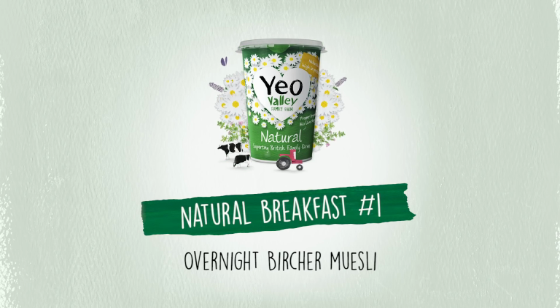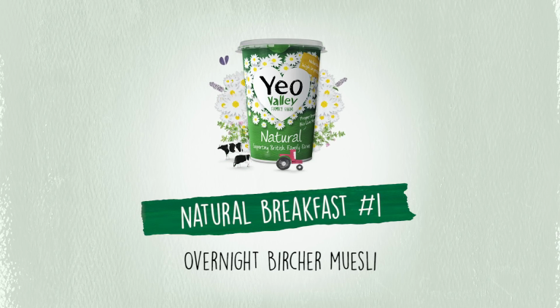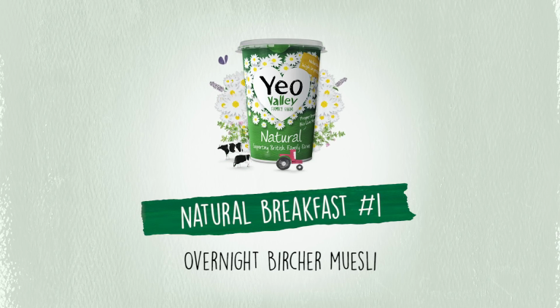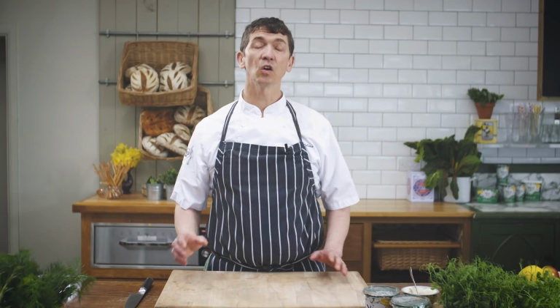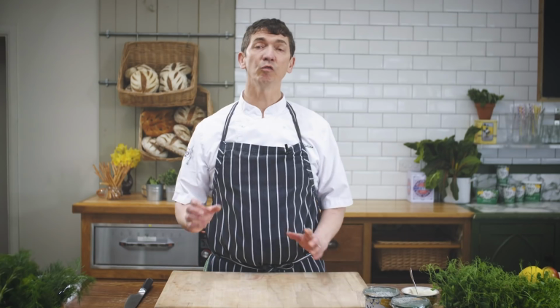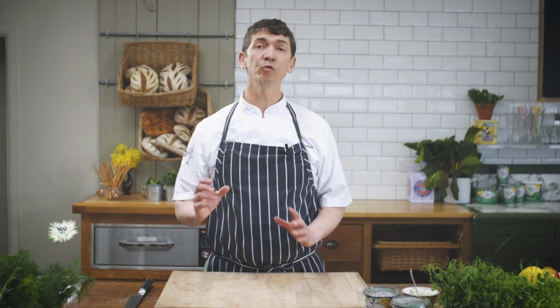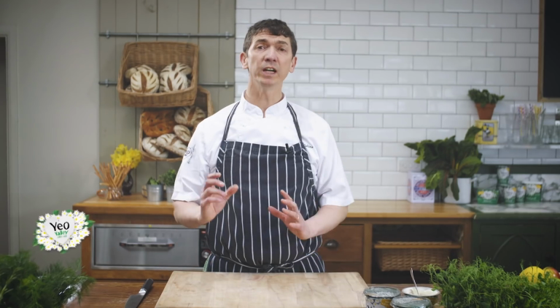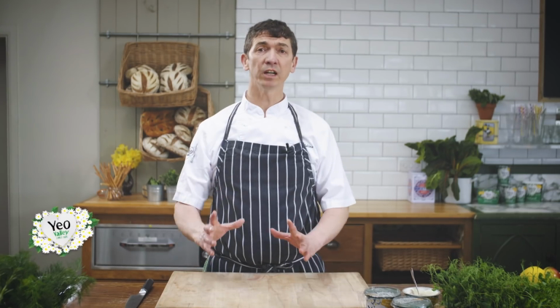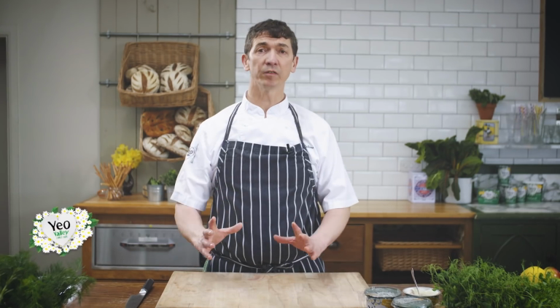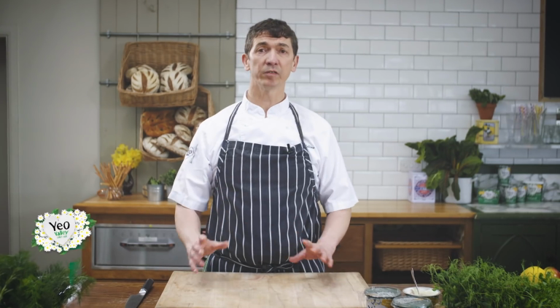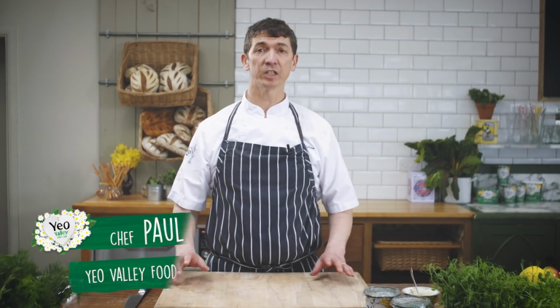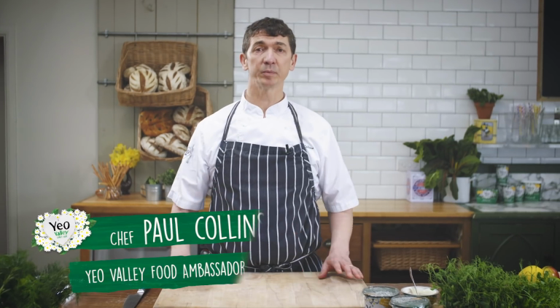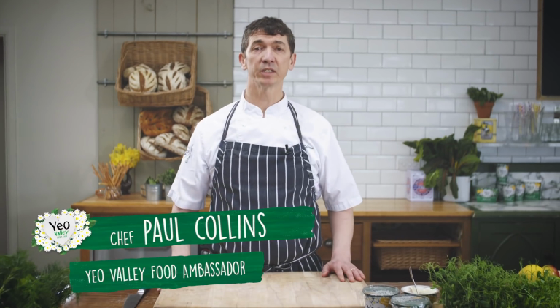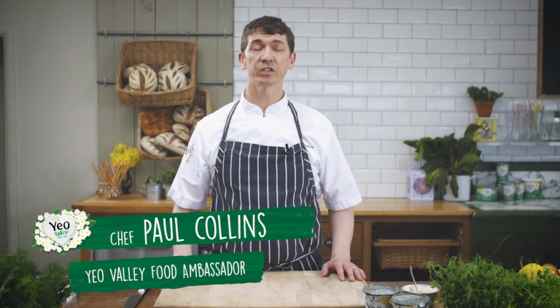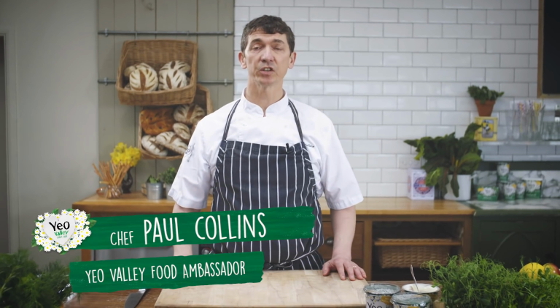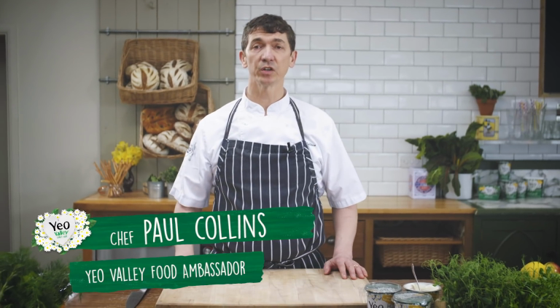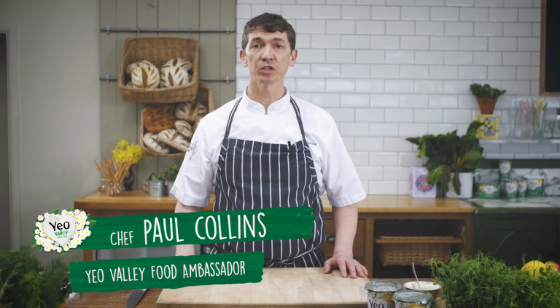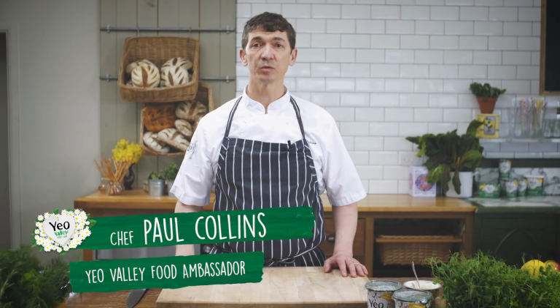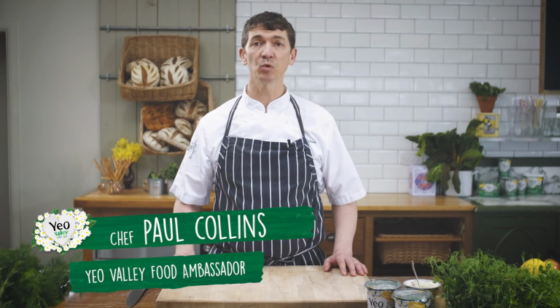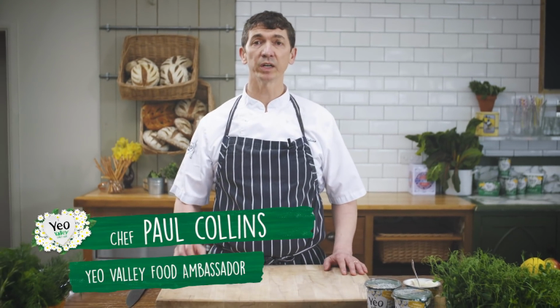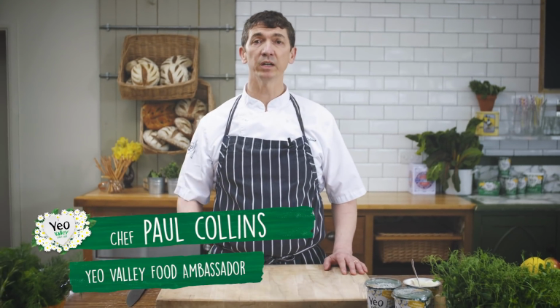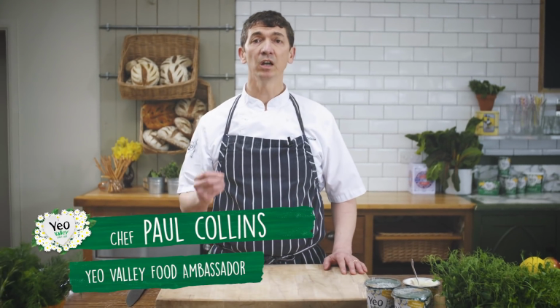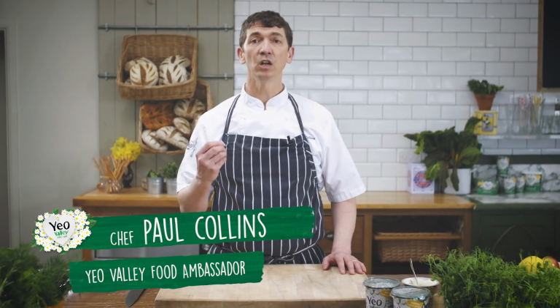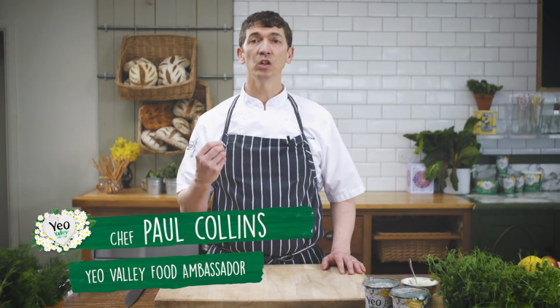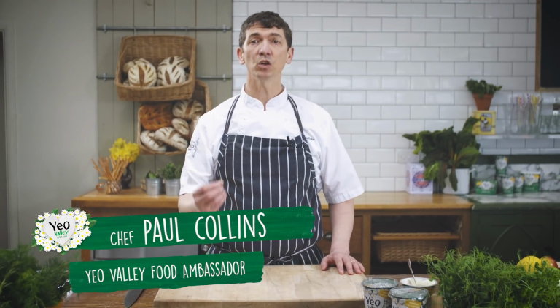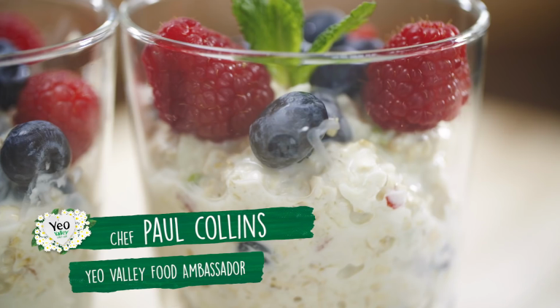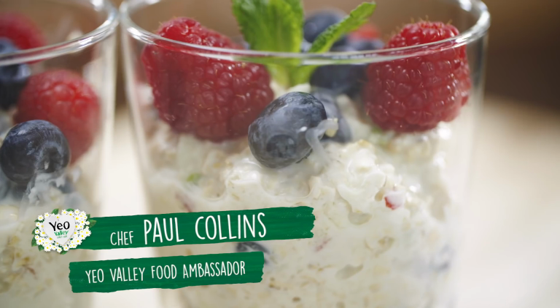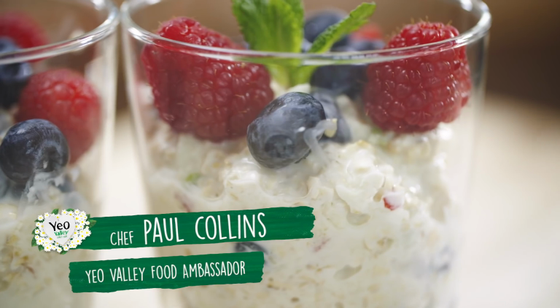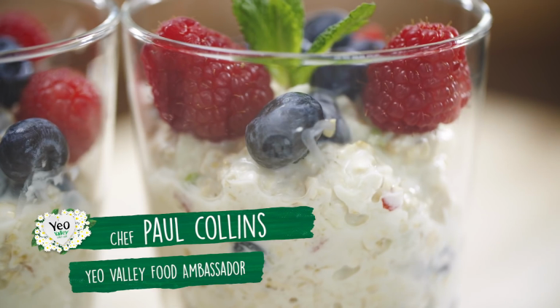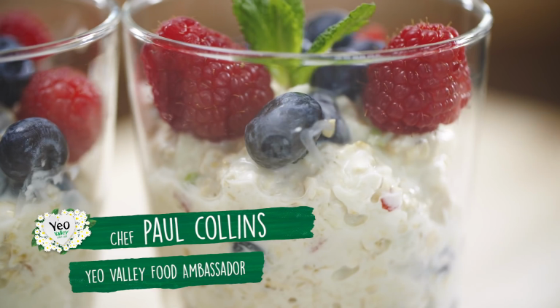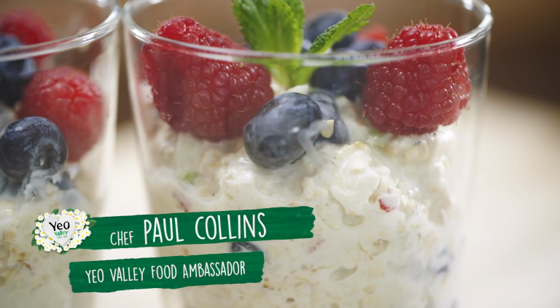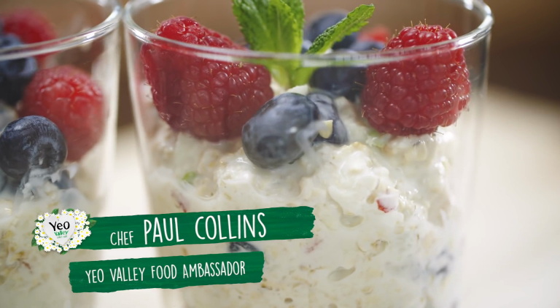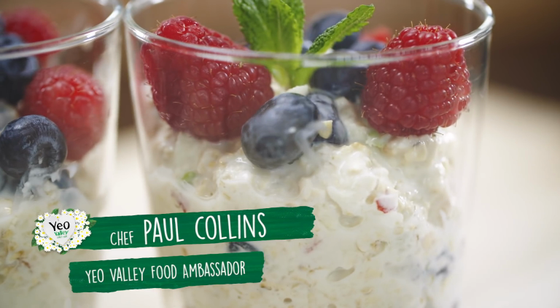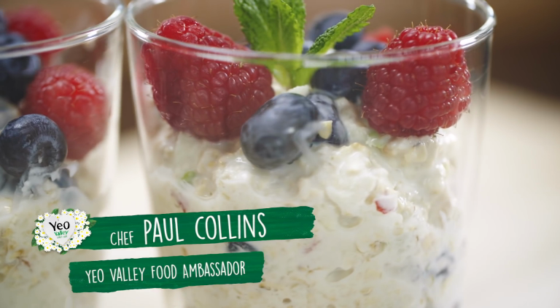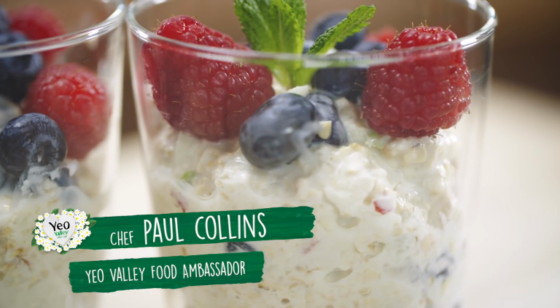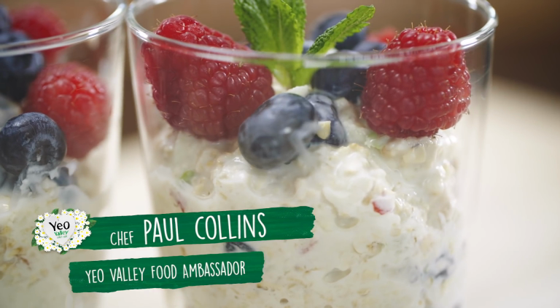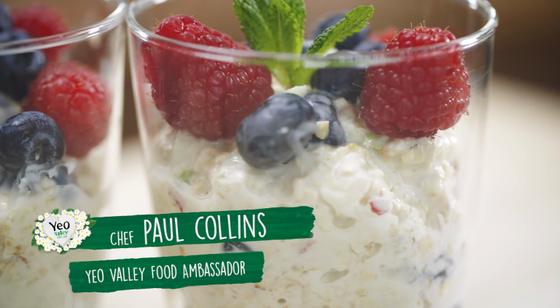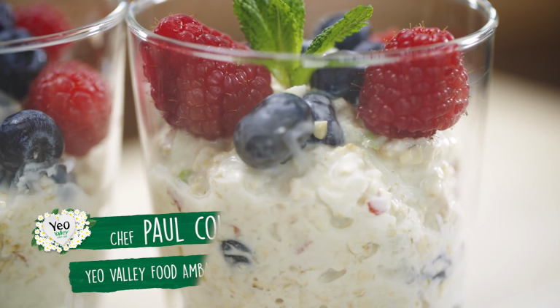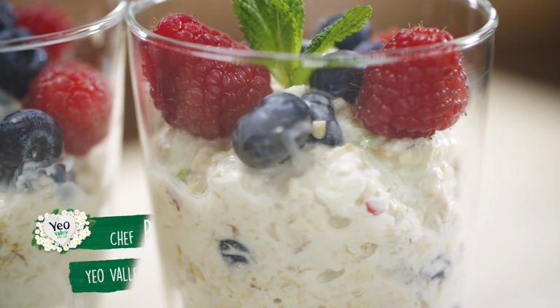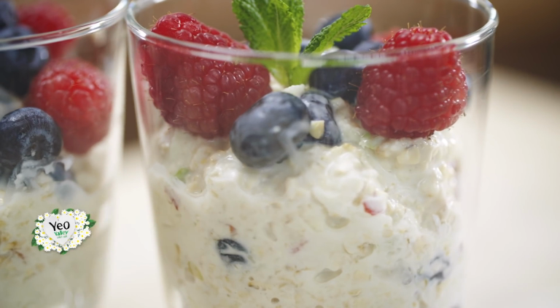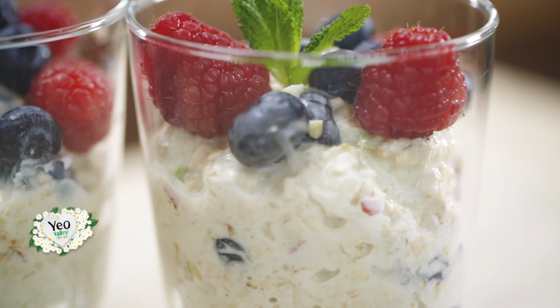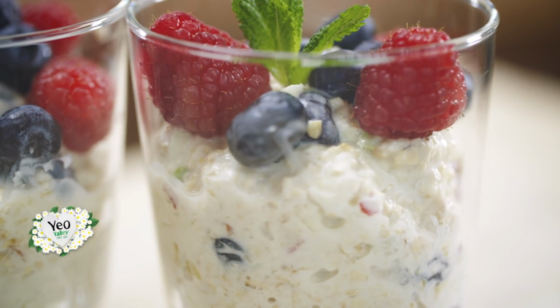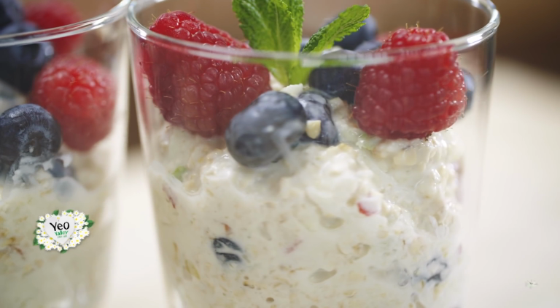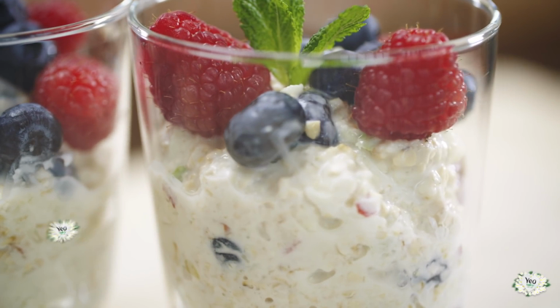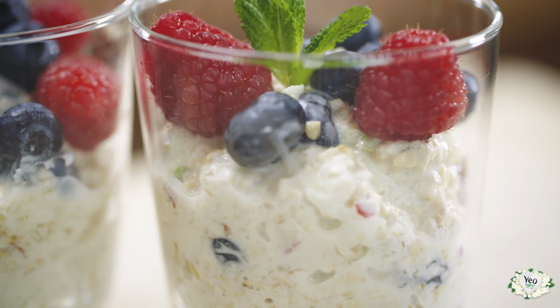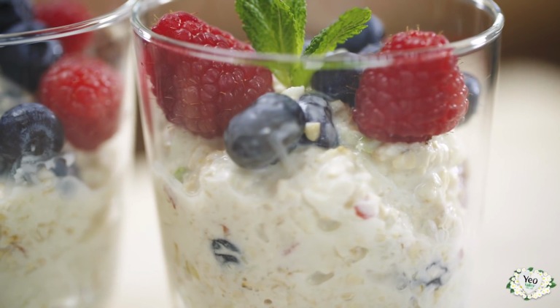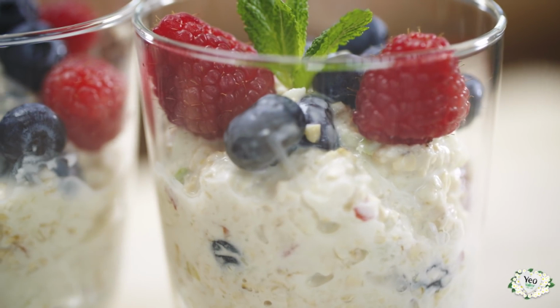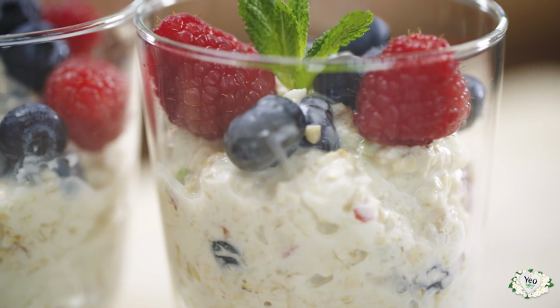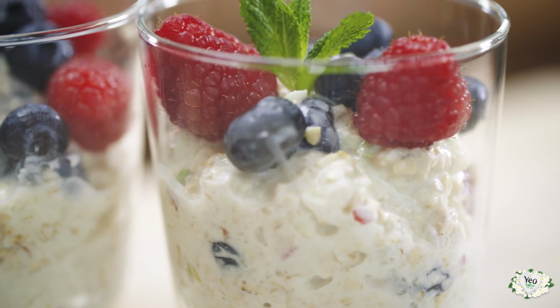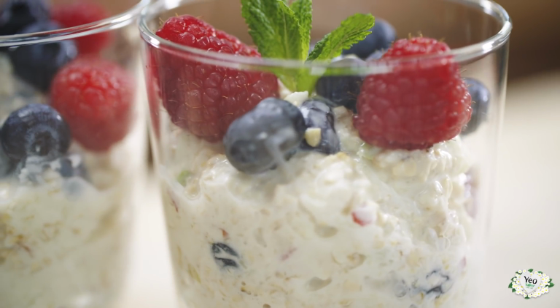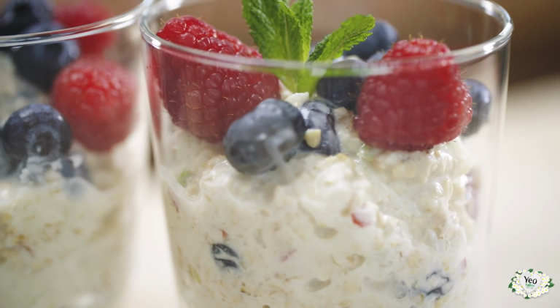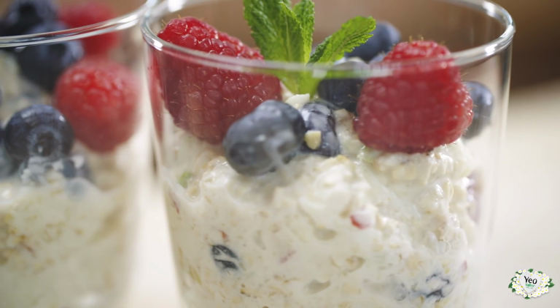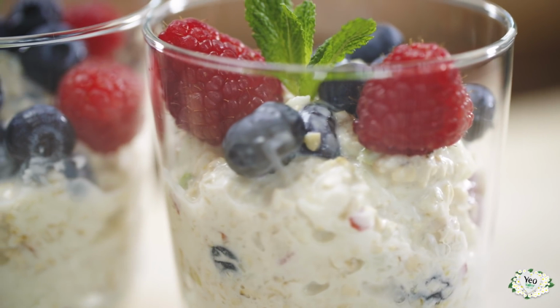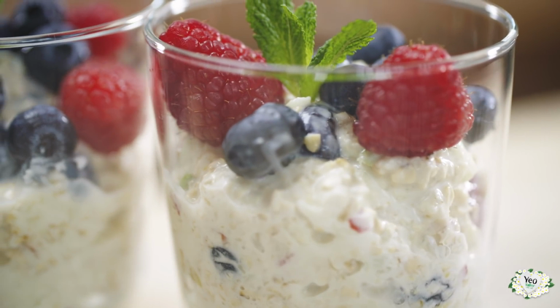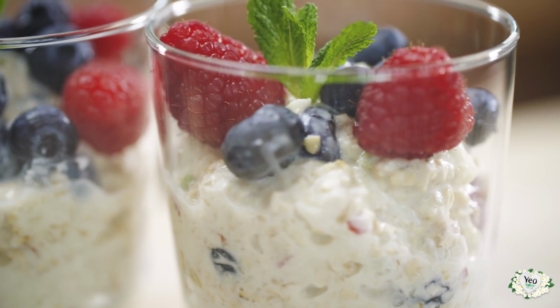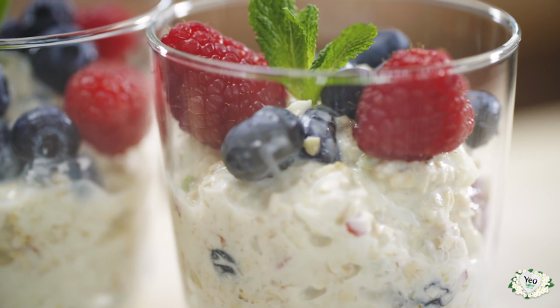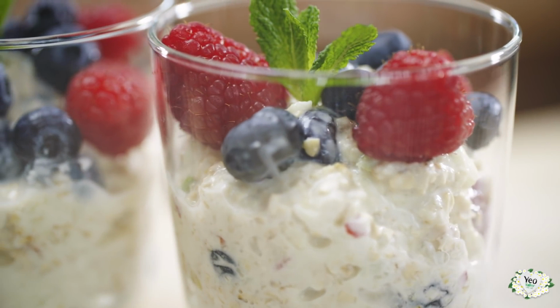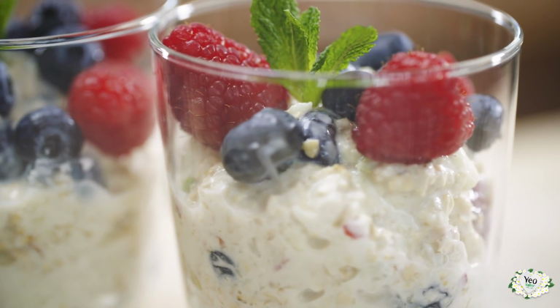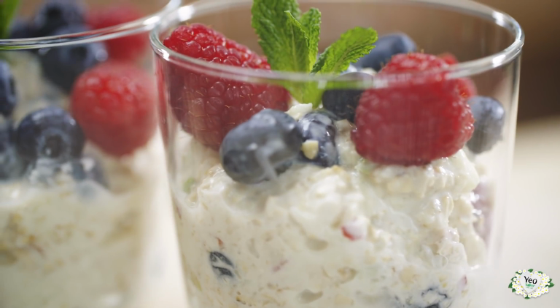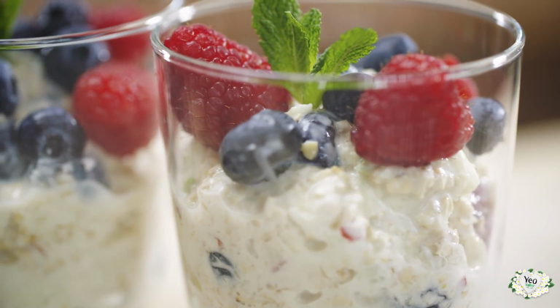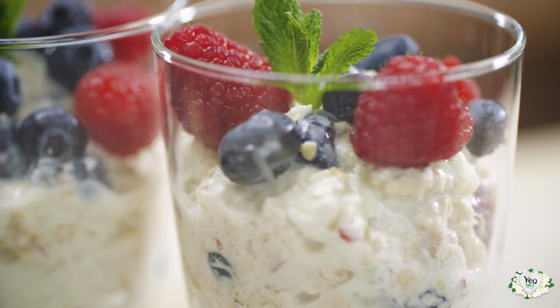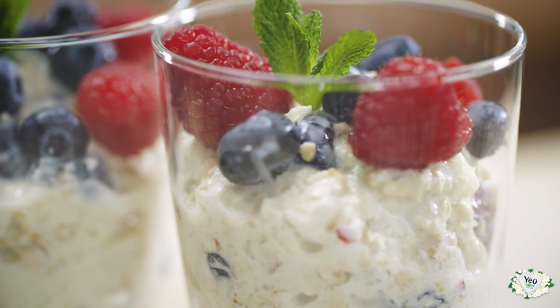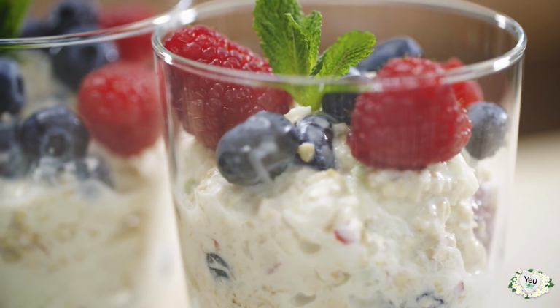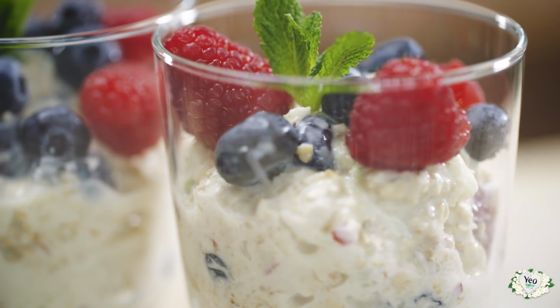I've got a really lovely recipe to show you this morning. Lots of natural yogurt, a few oats, lots of fresh fruit. It's a great way to start your day.